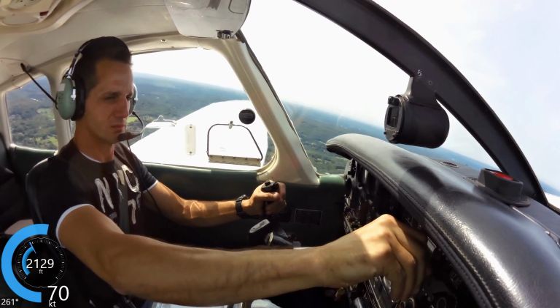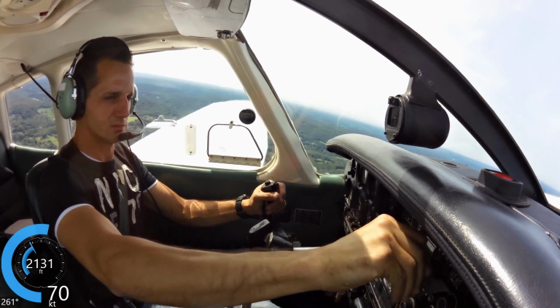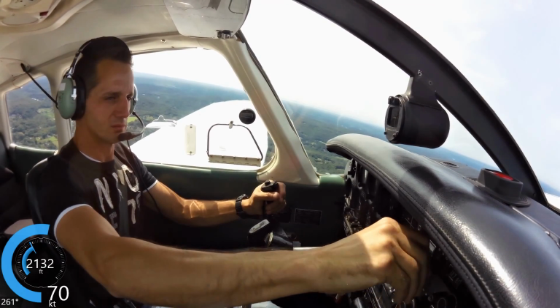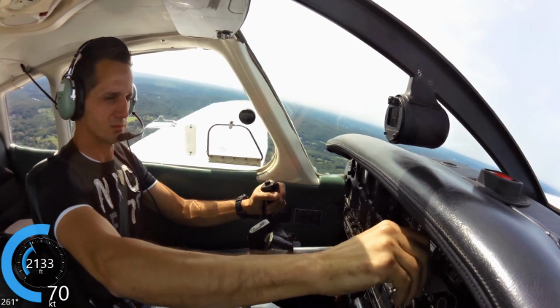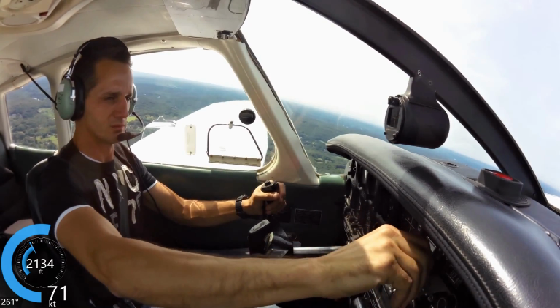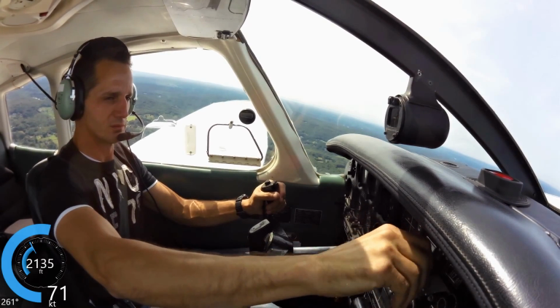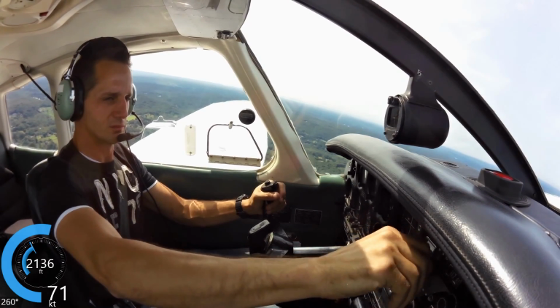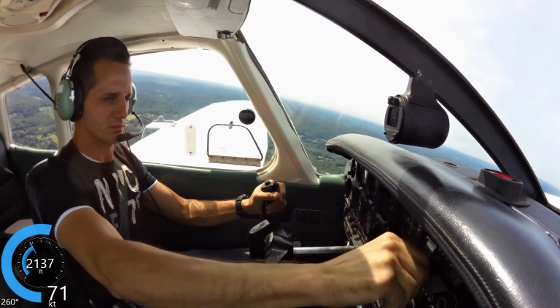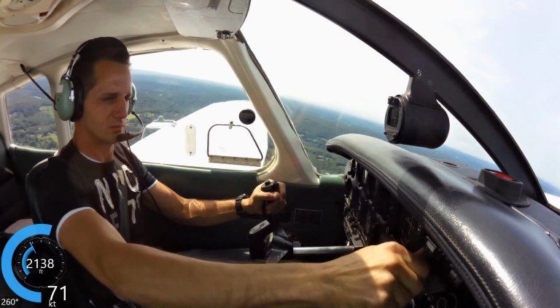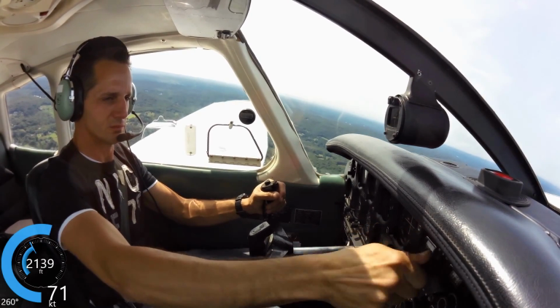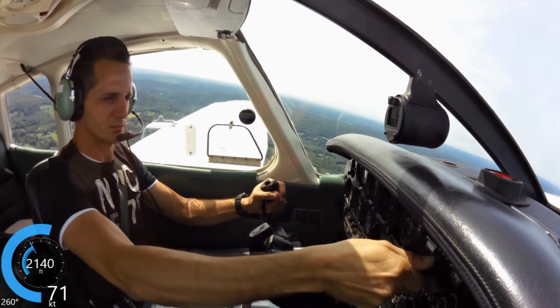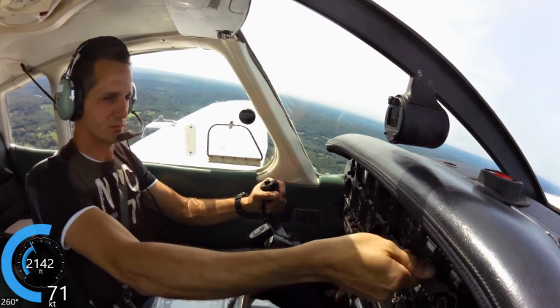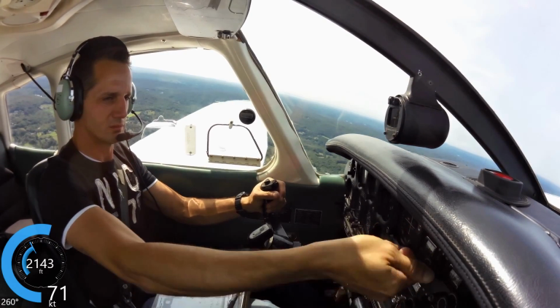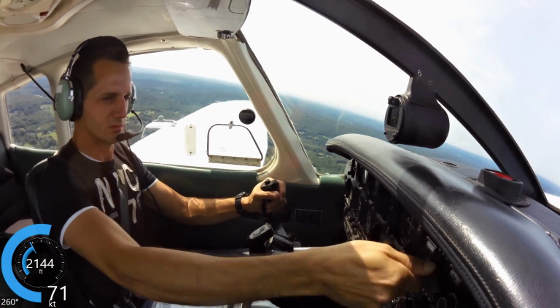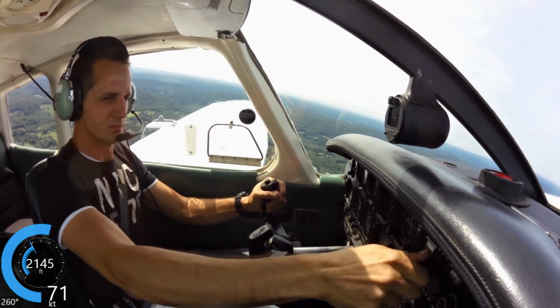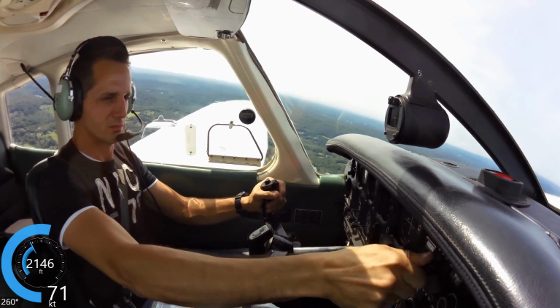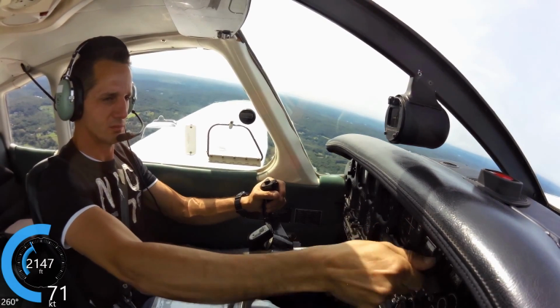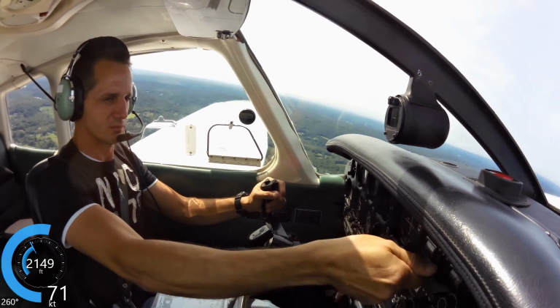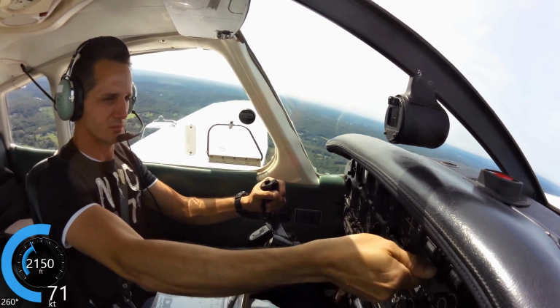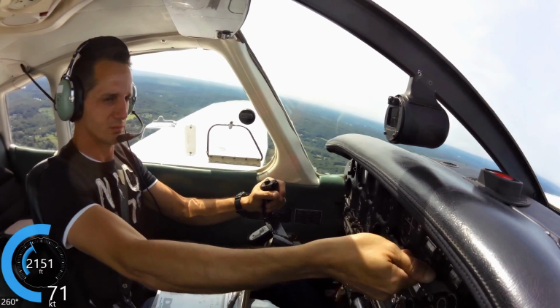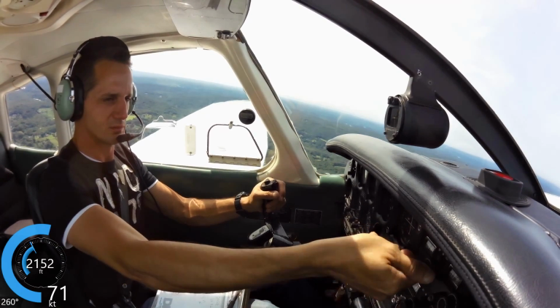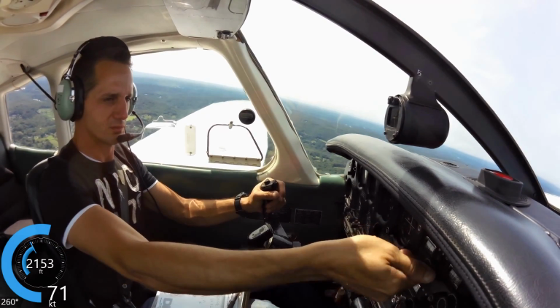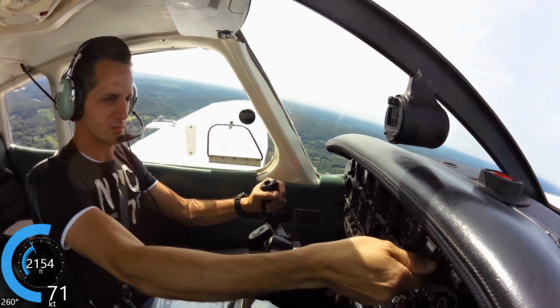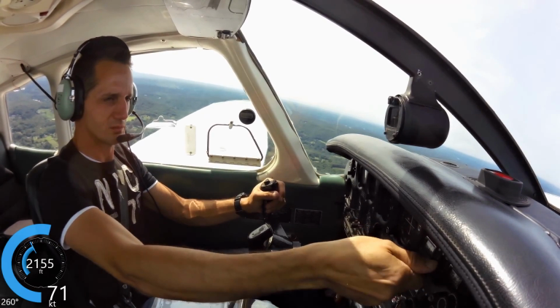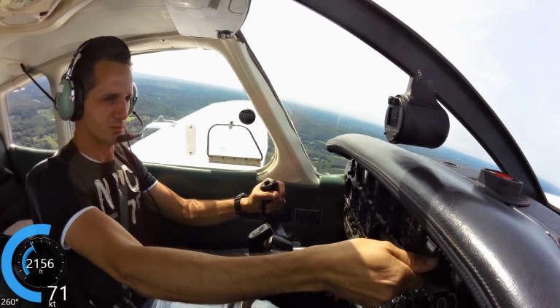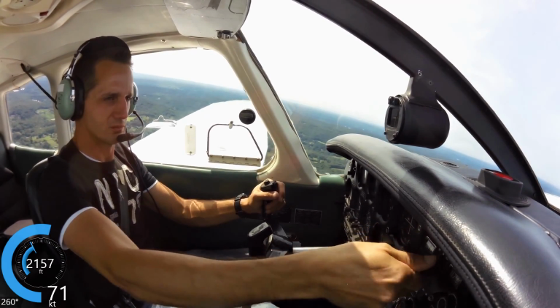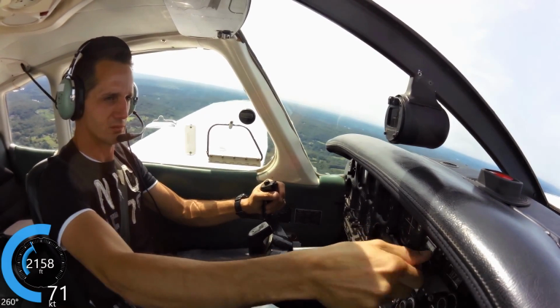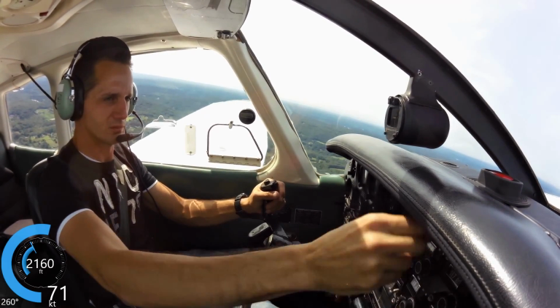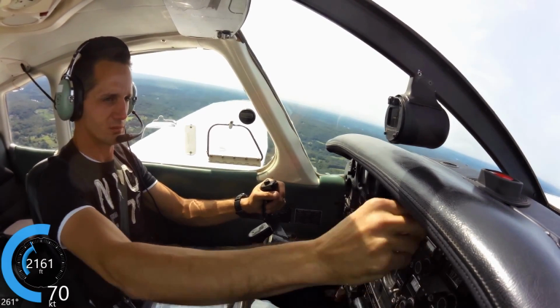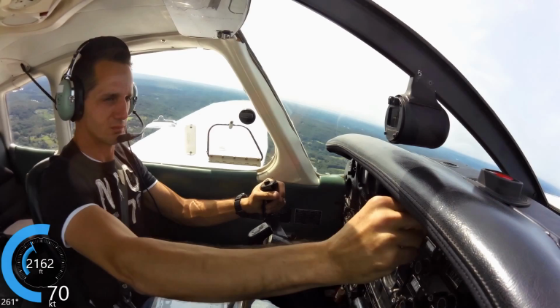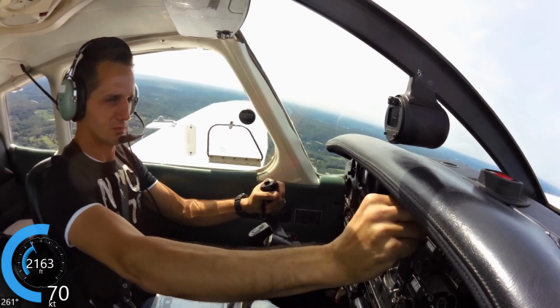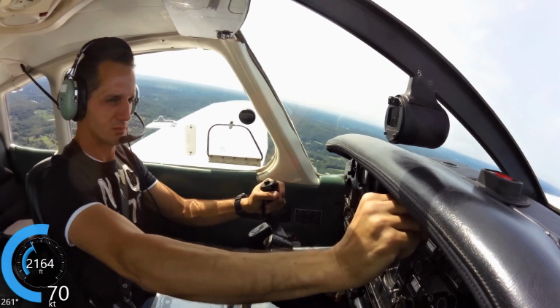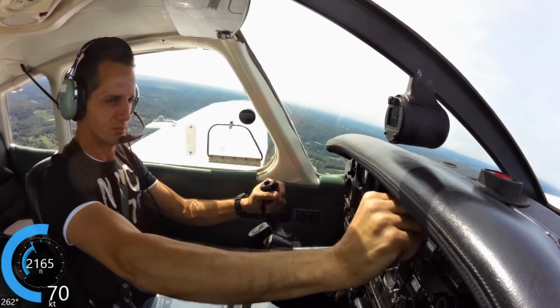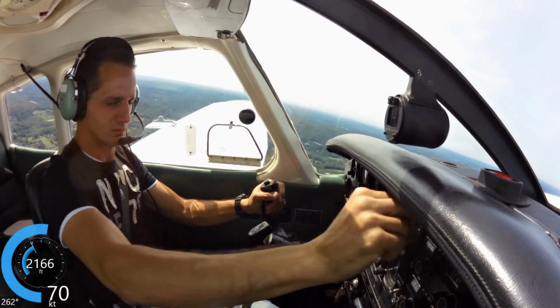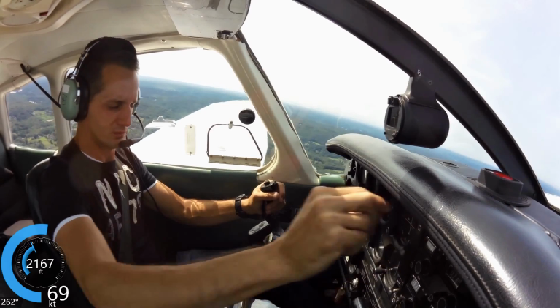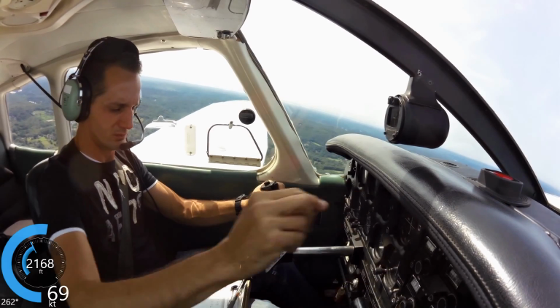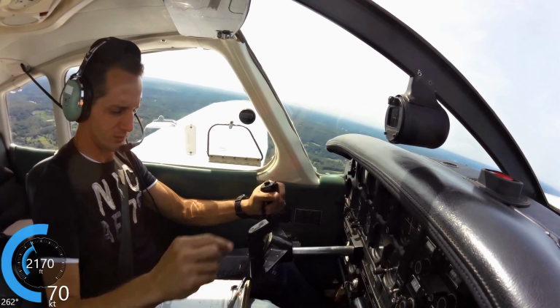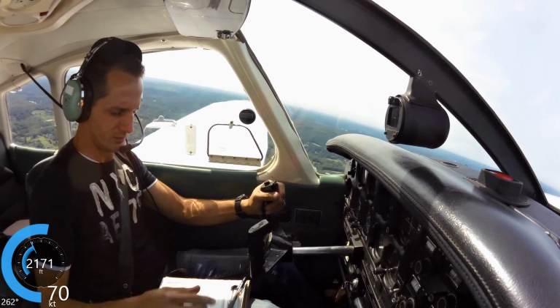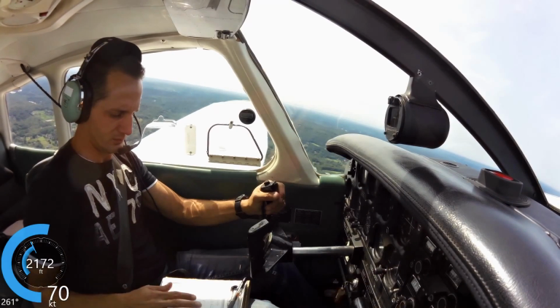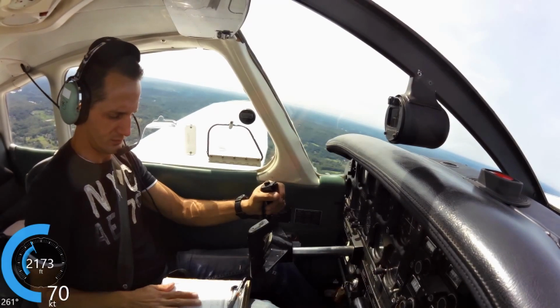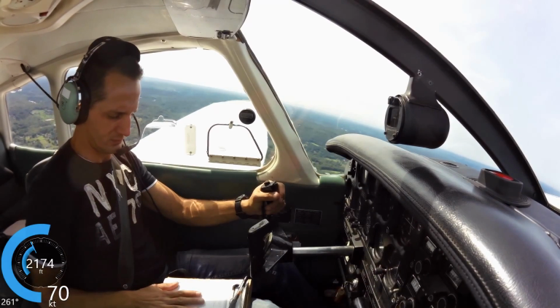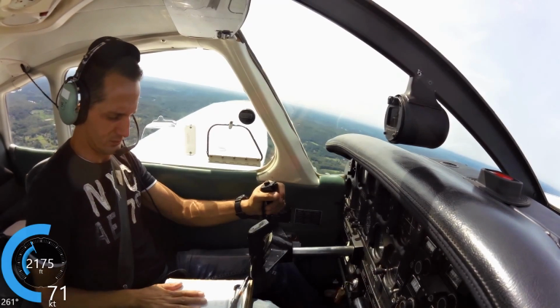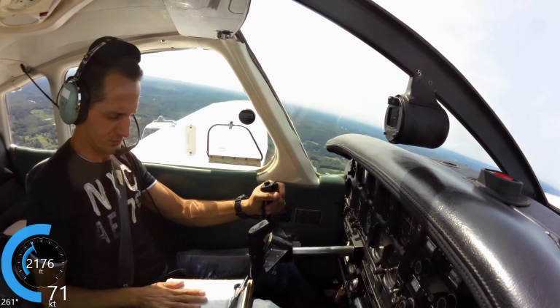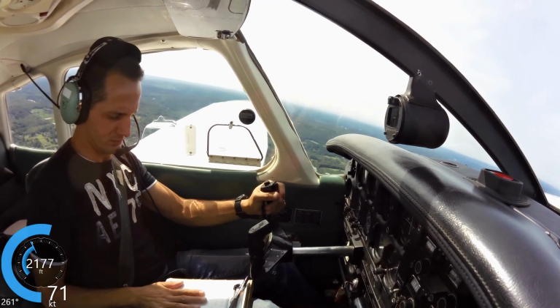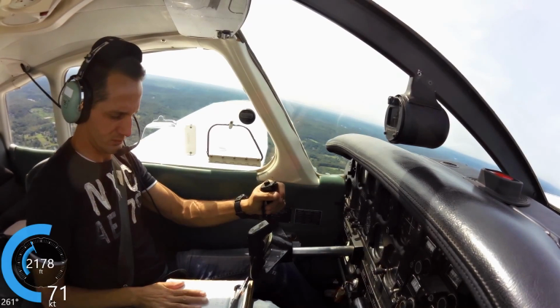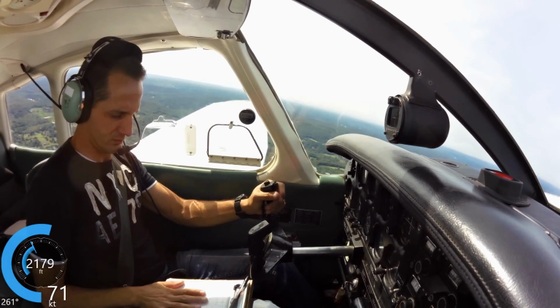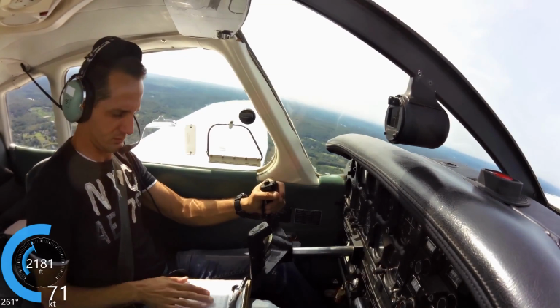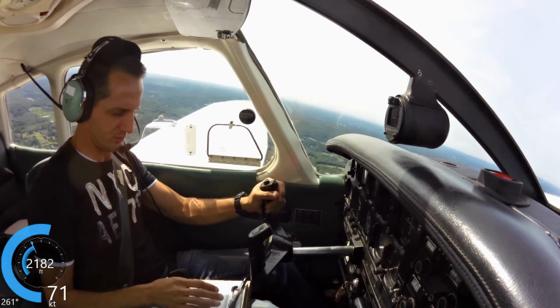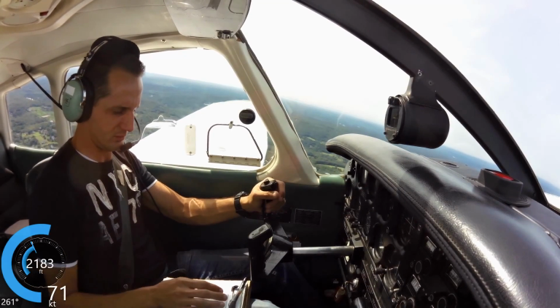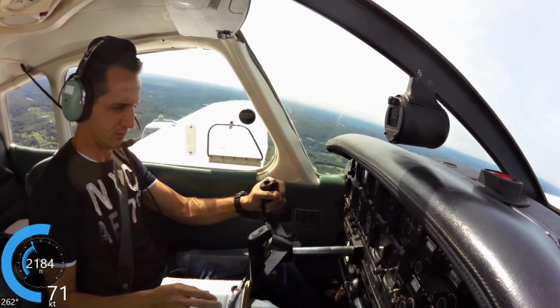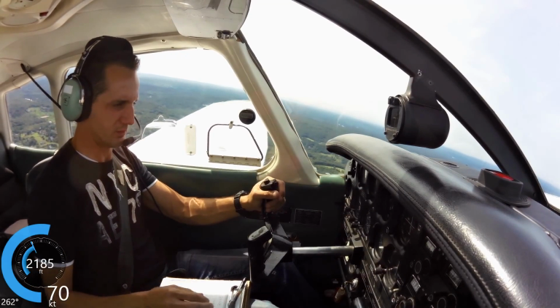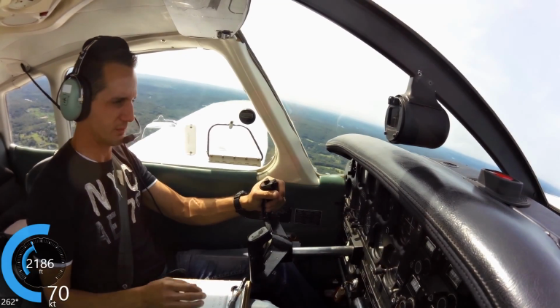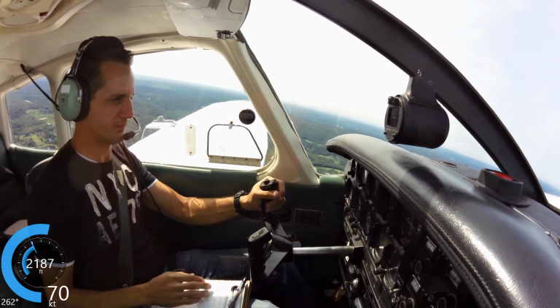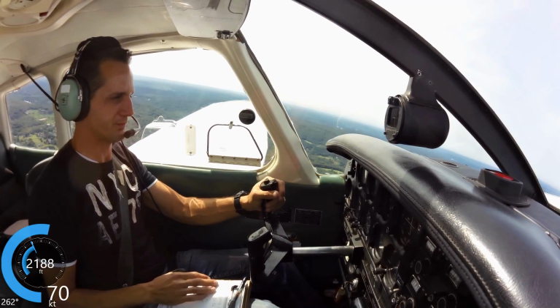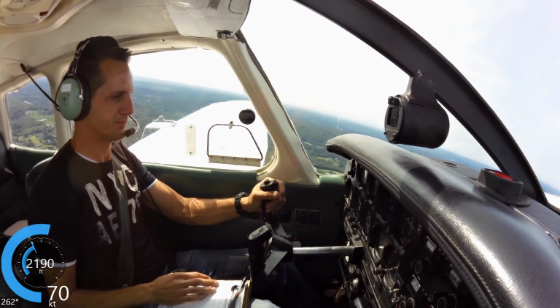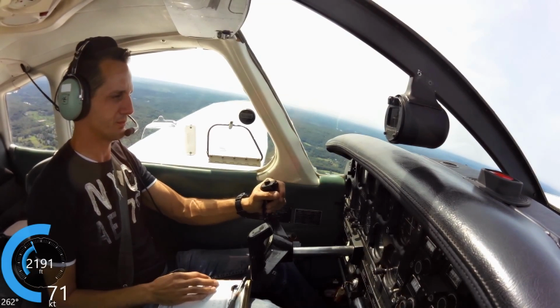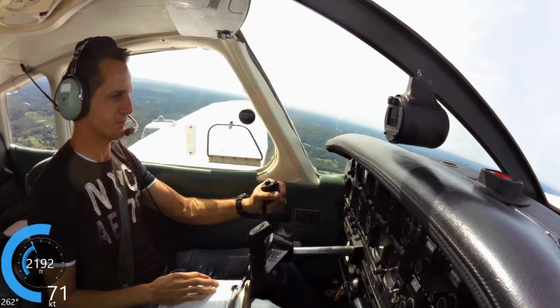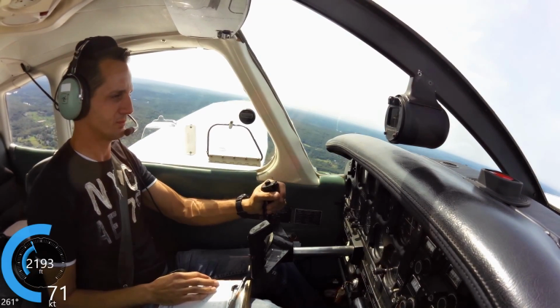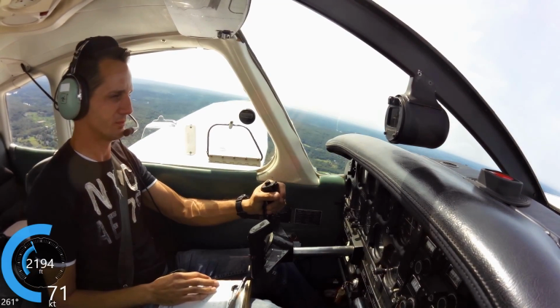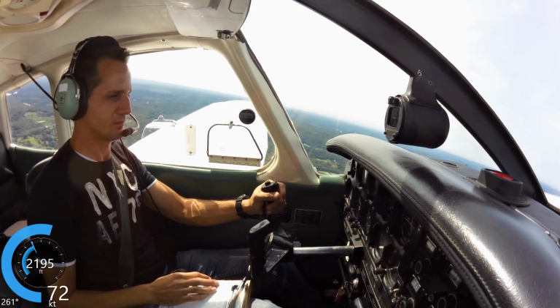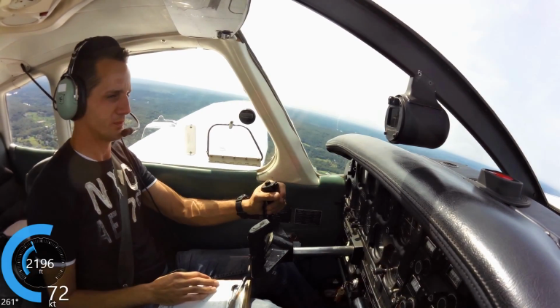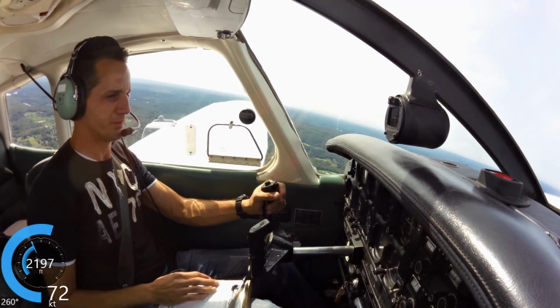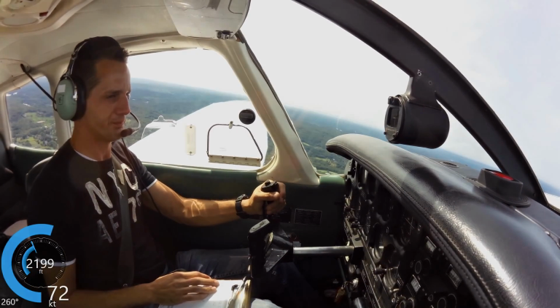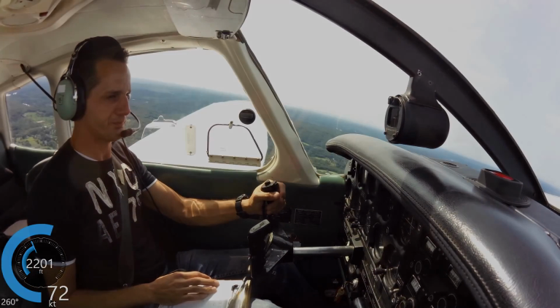Archer 8237, runway 26, cleared for takeoff. We are able to avoid — or we will avoid — above 6,000 feet.